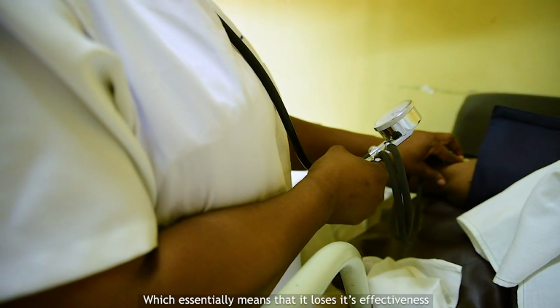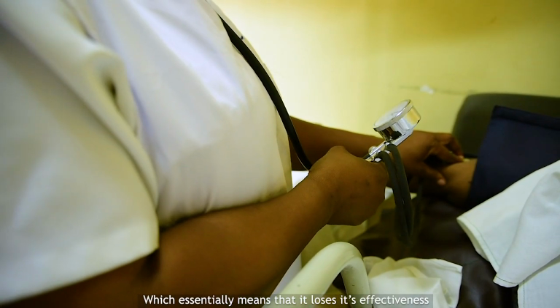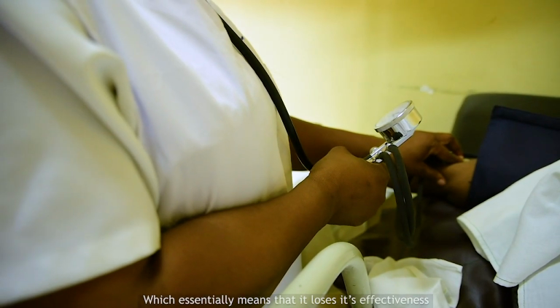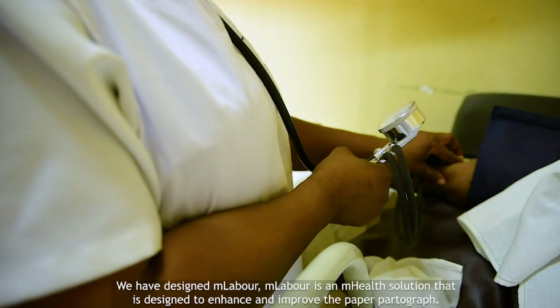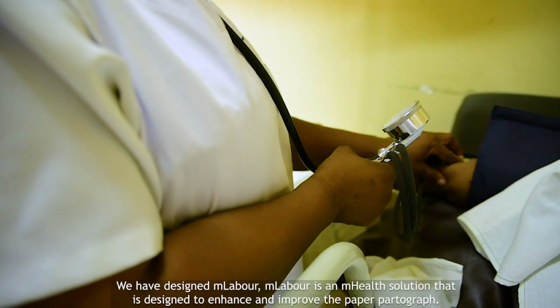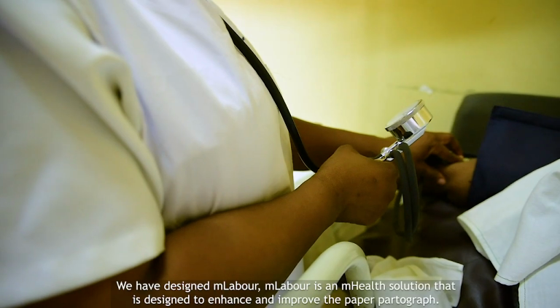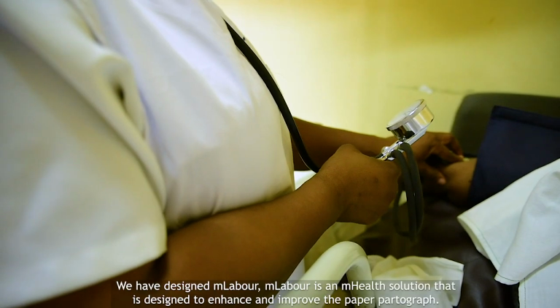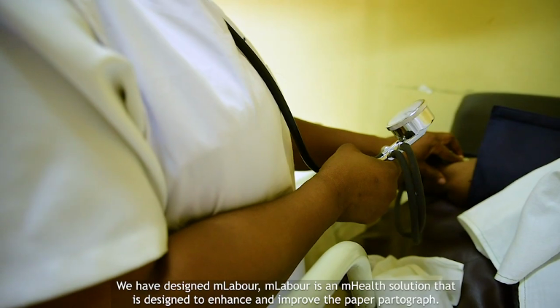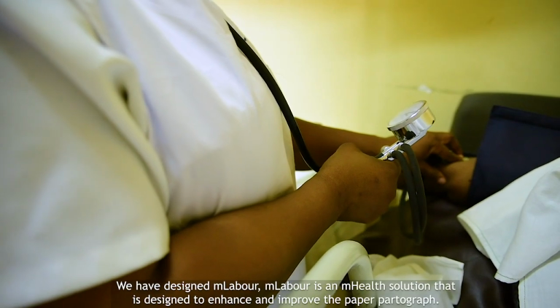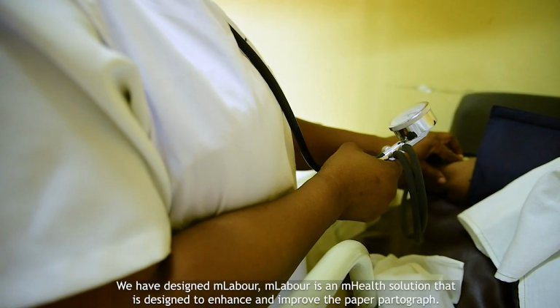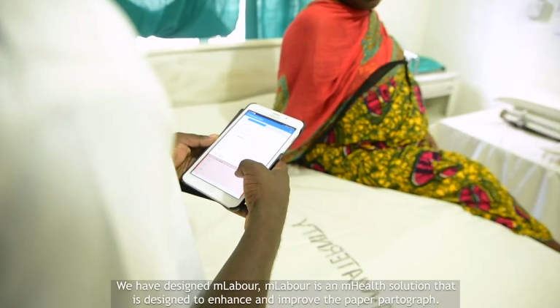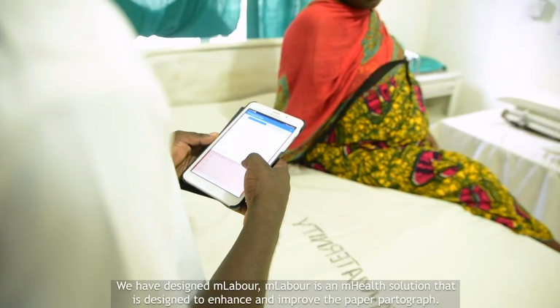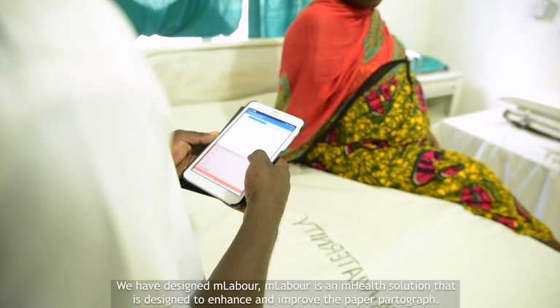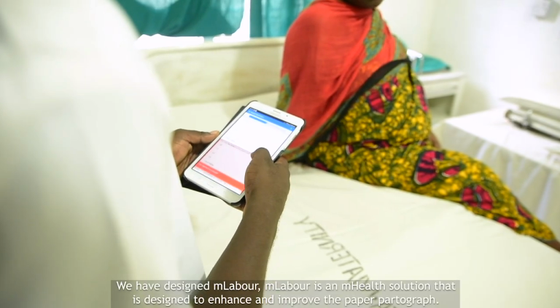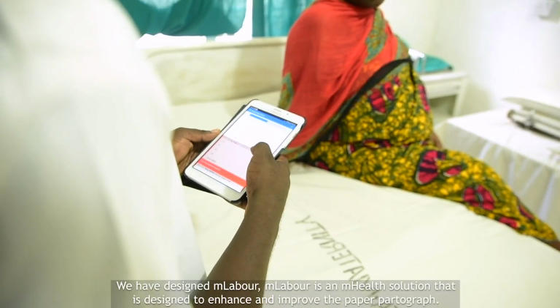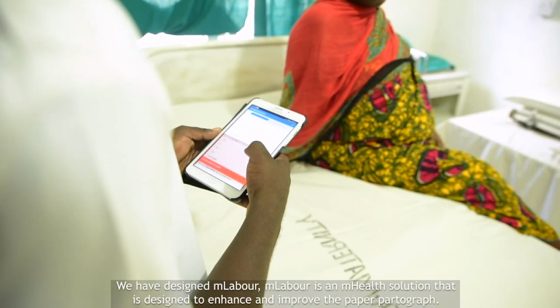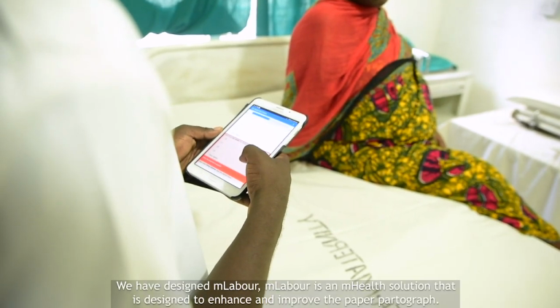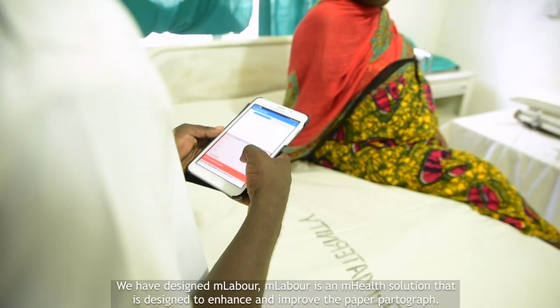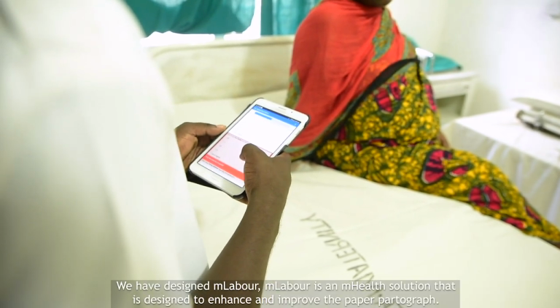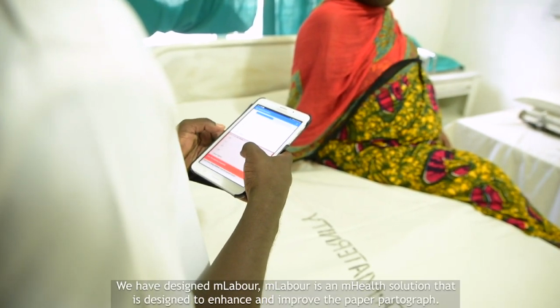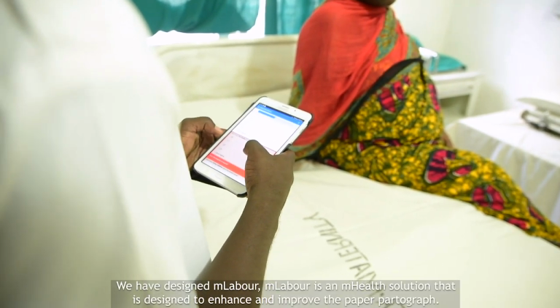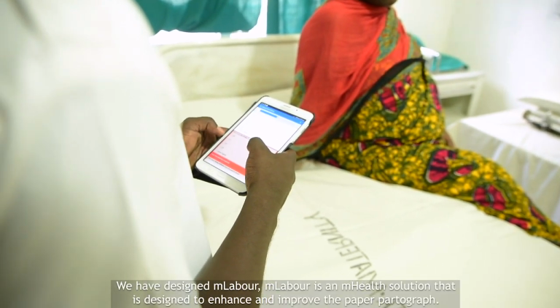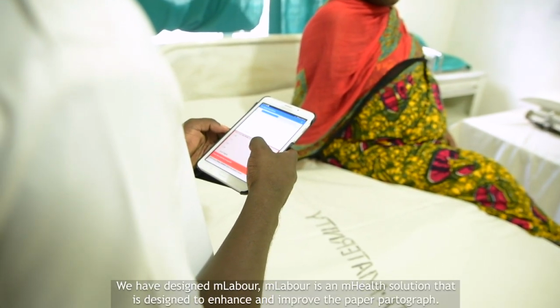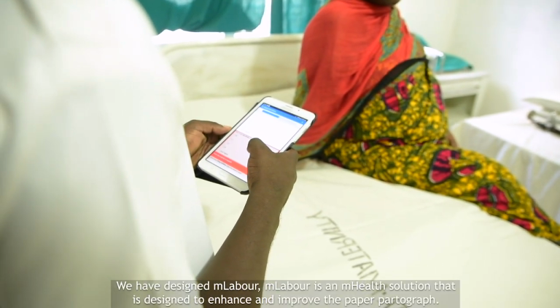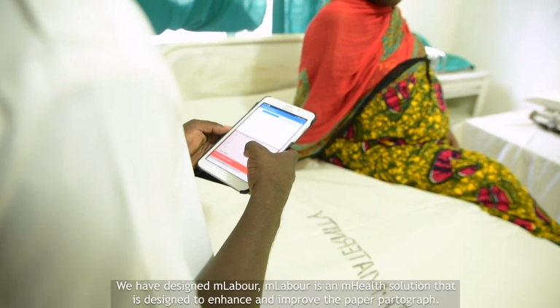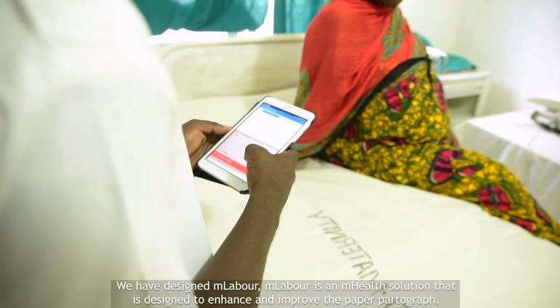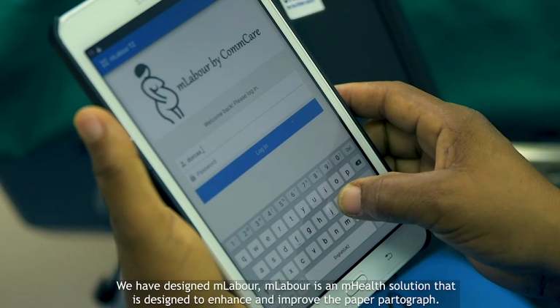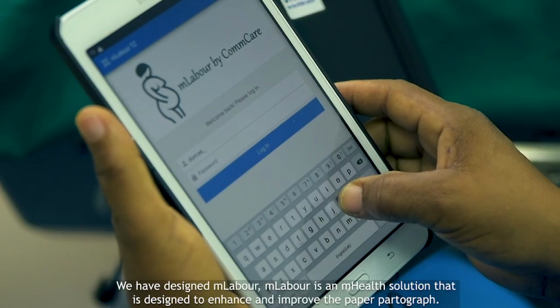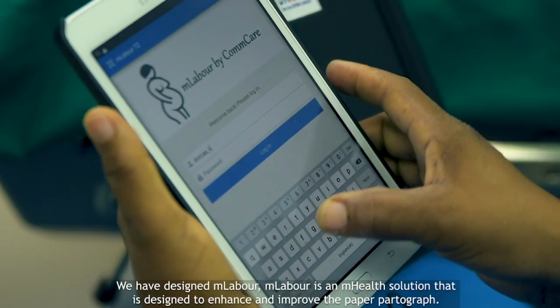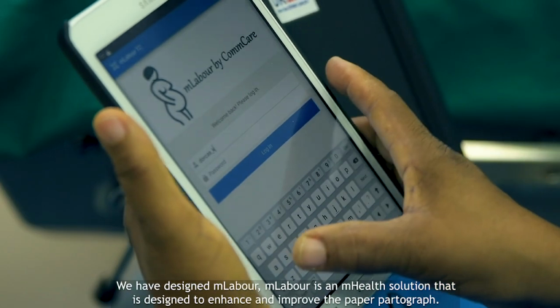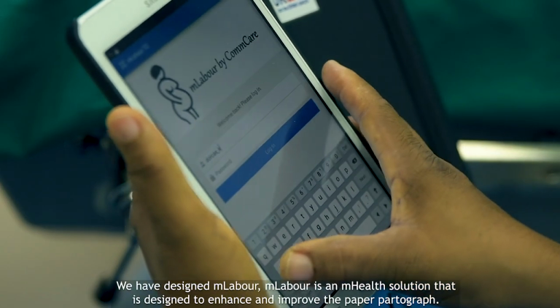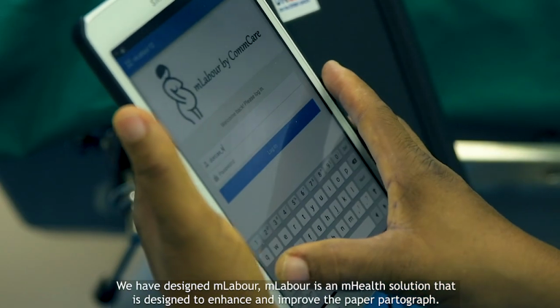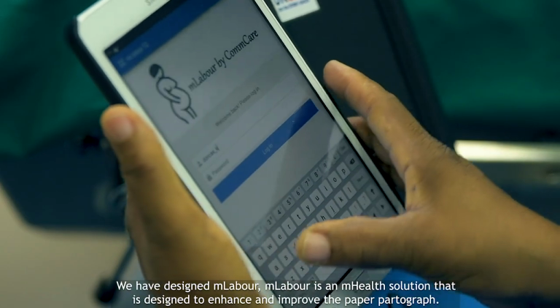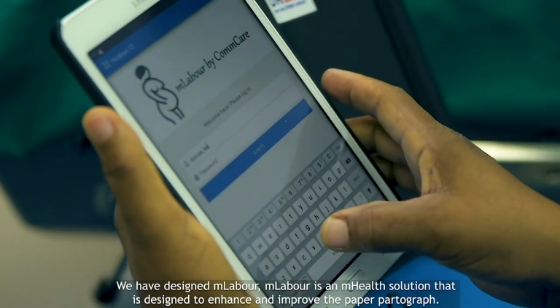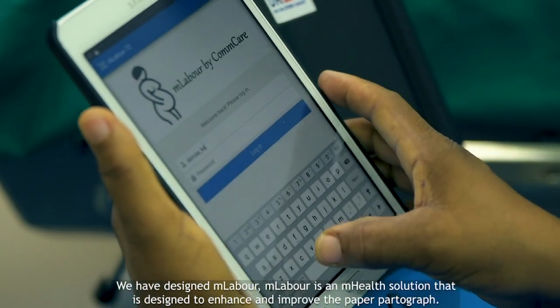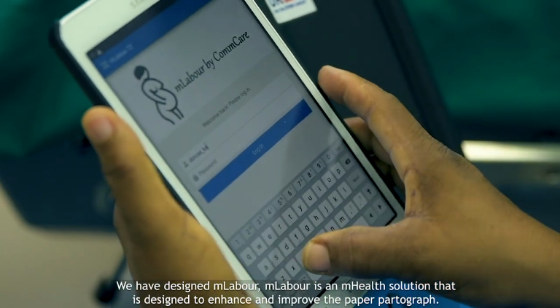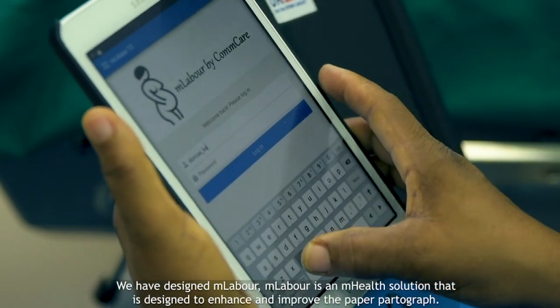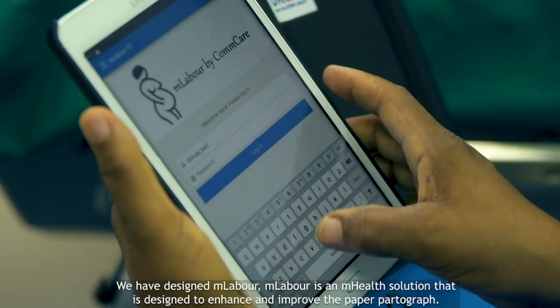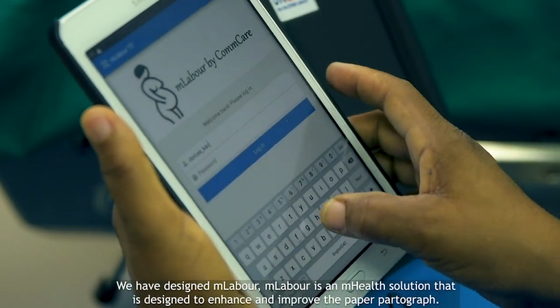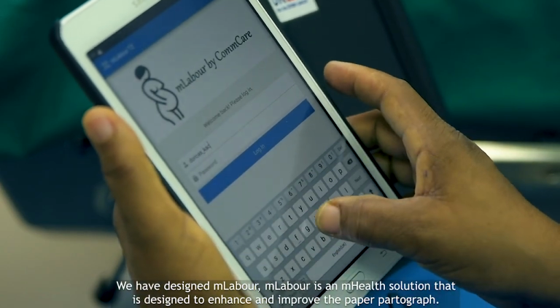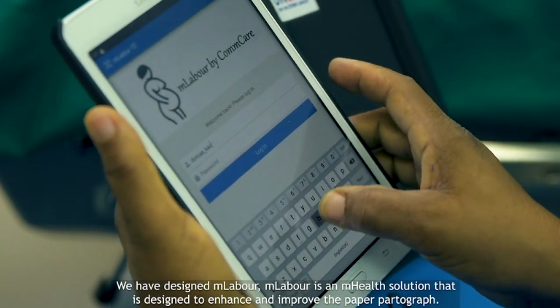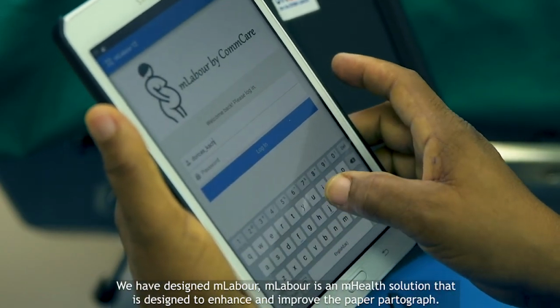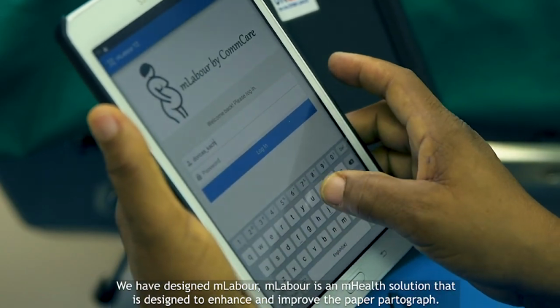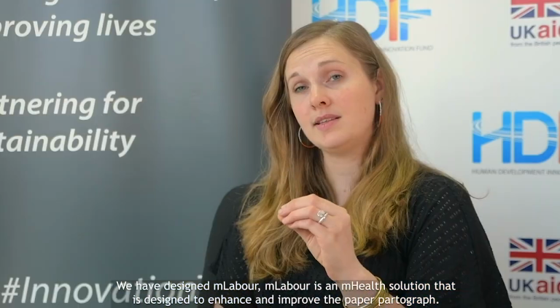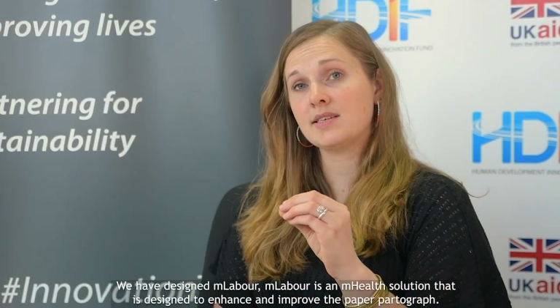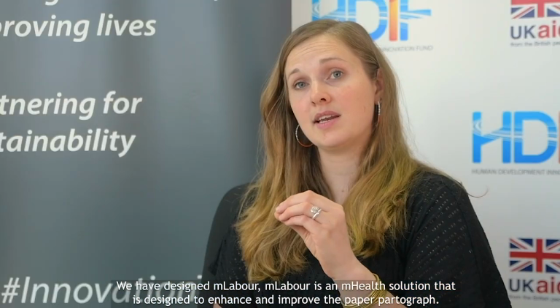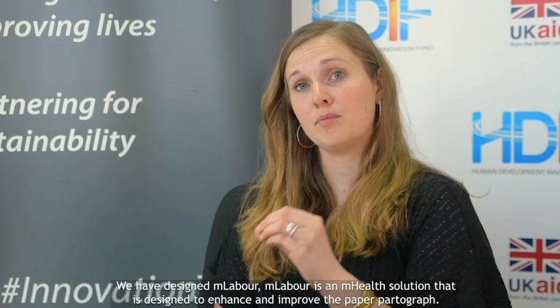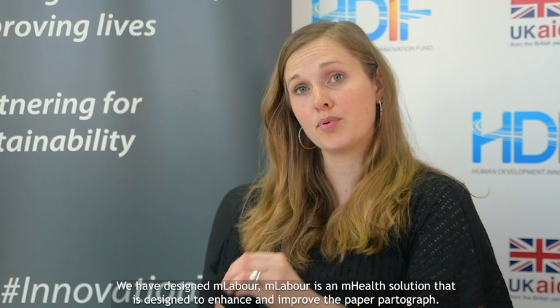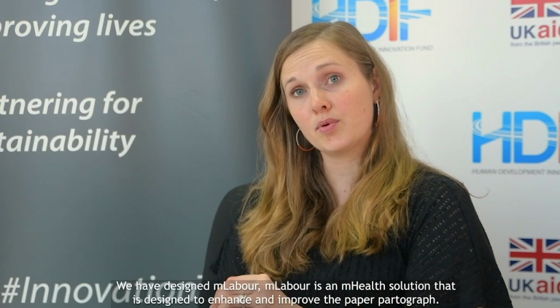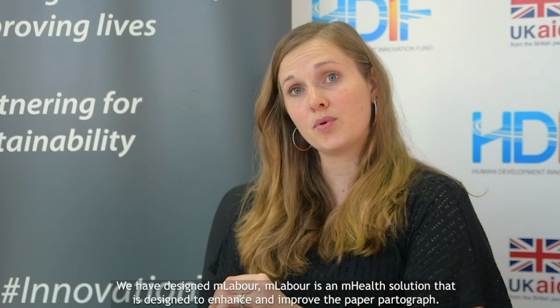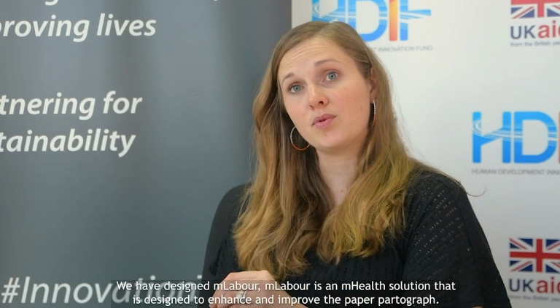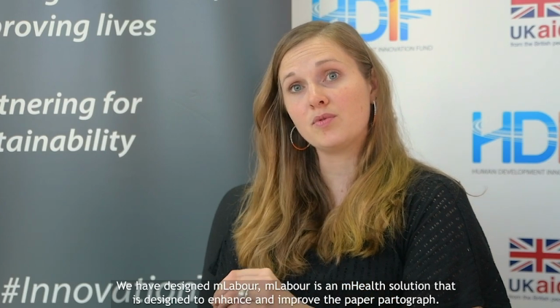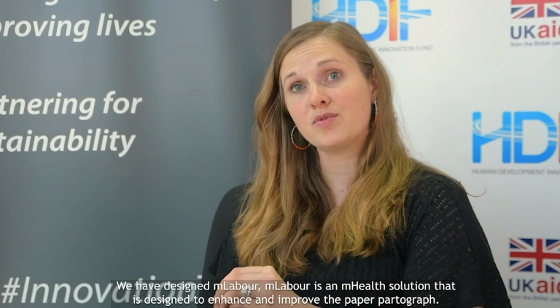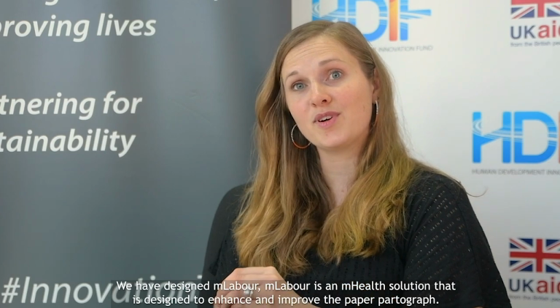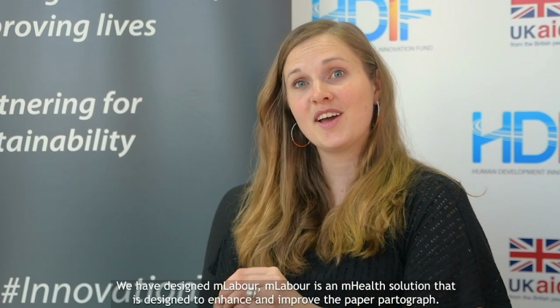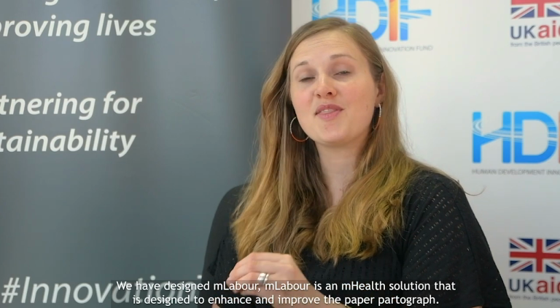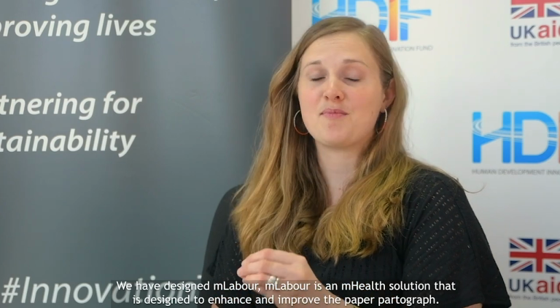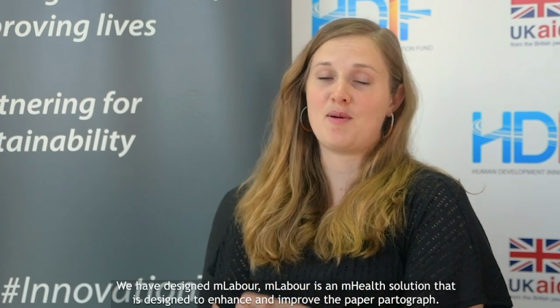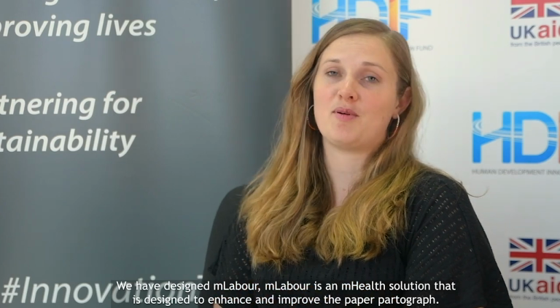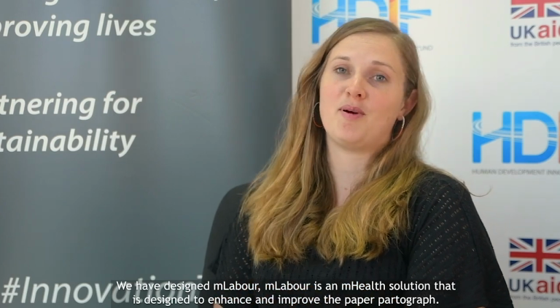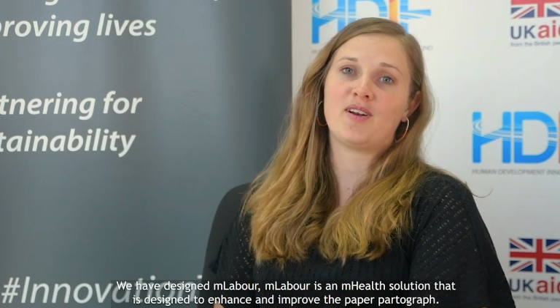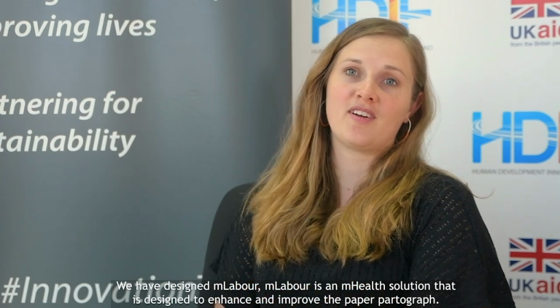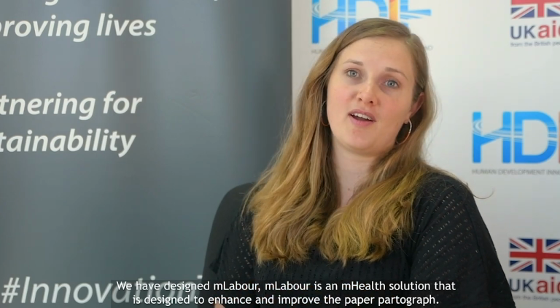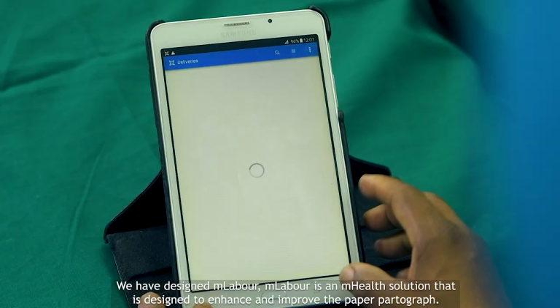We've designed M-Labour. M-Labour is an M-Health solution that is designed to enhance and improve the paper partograph.